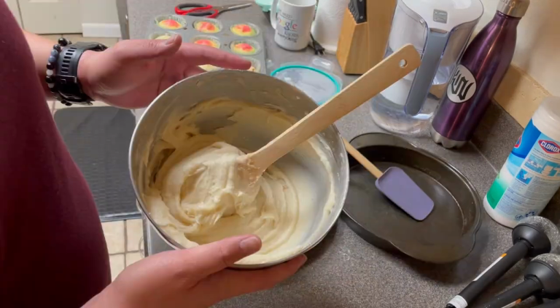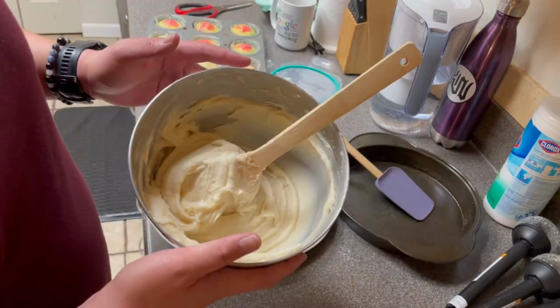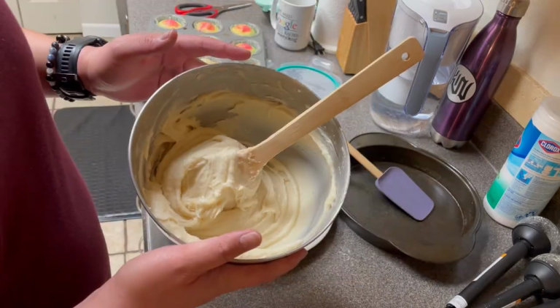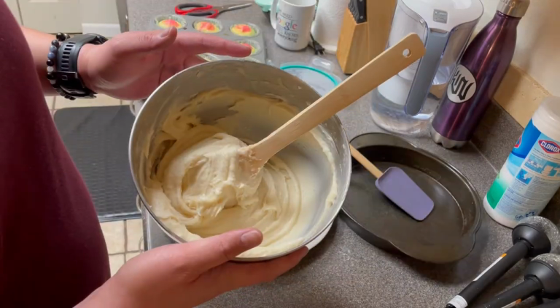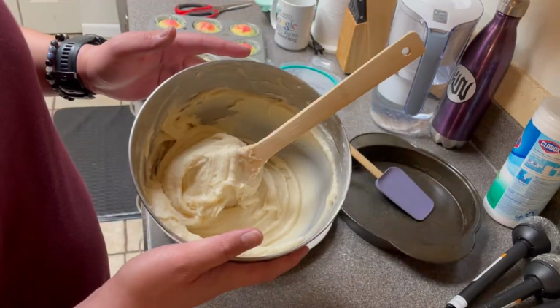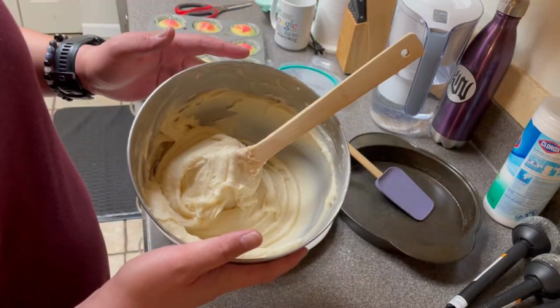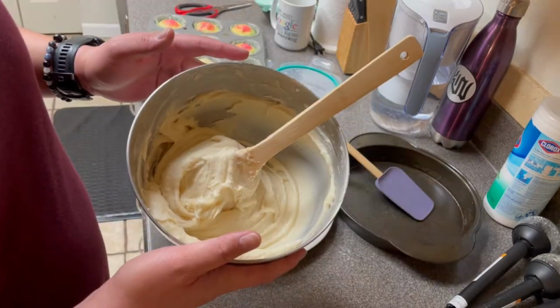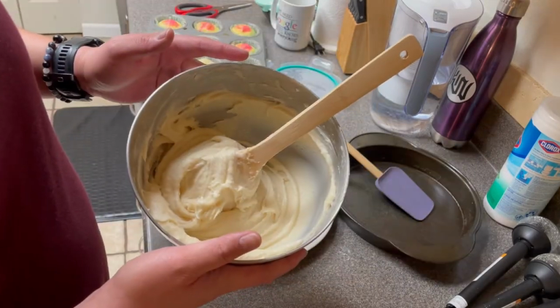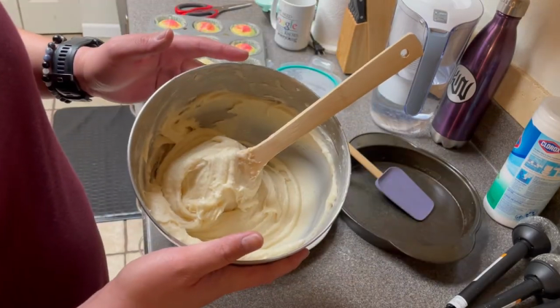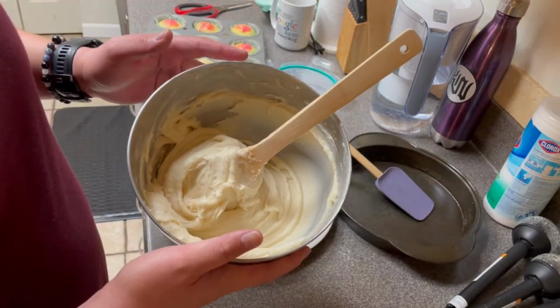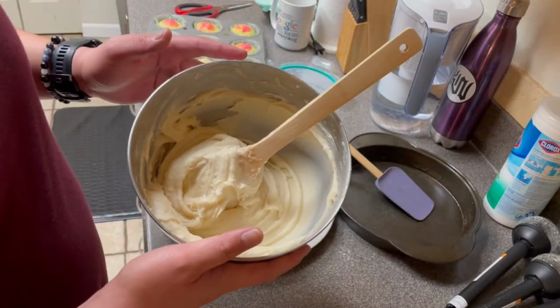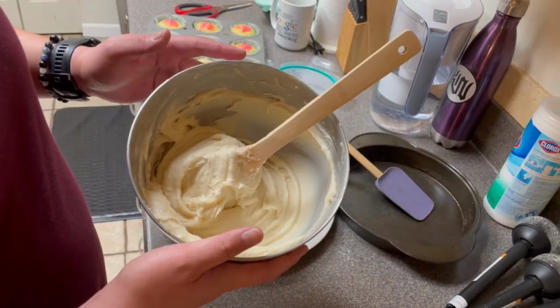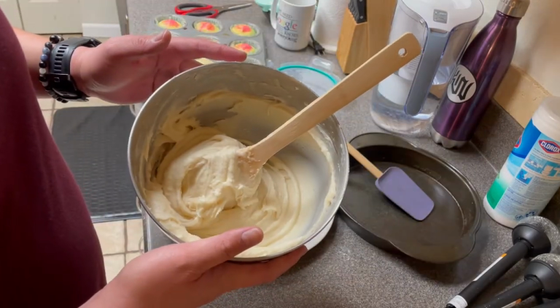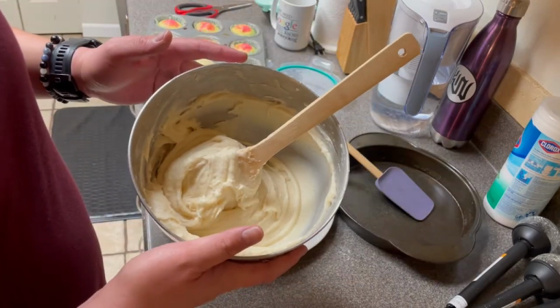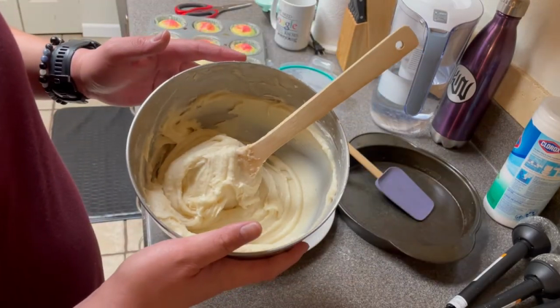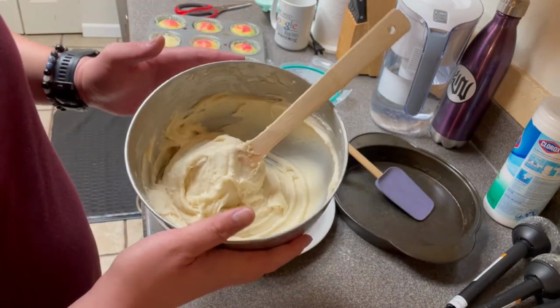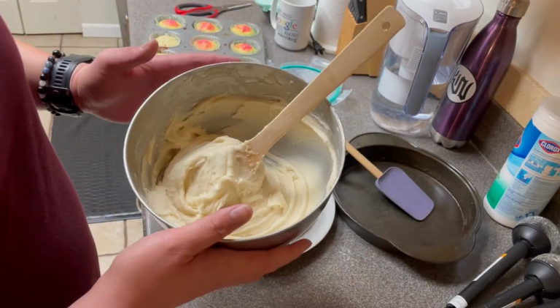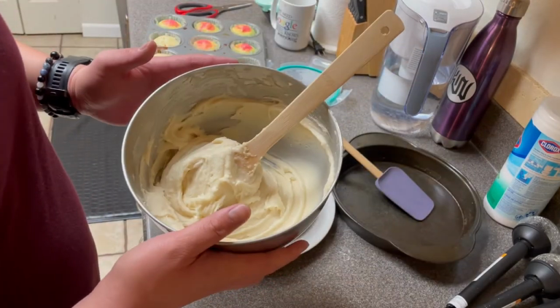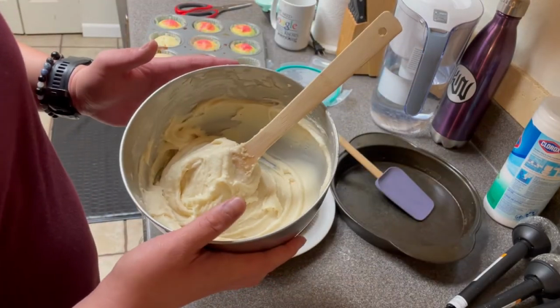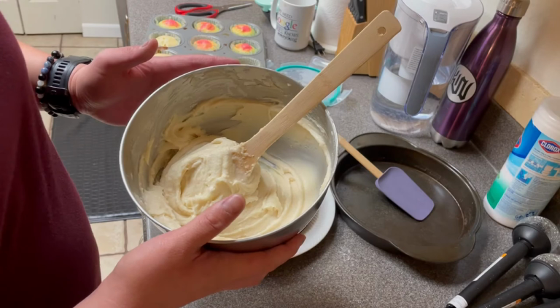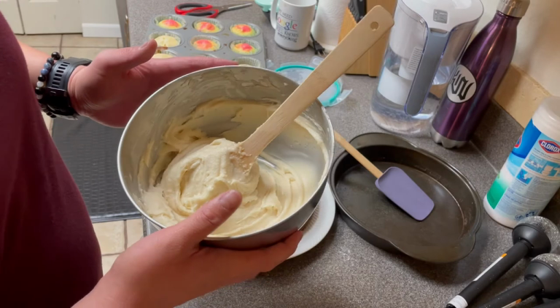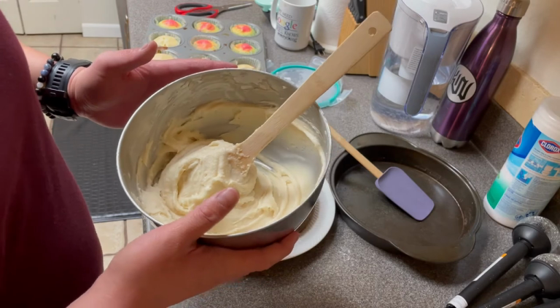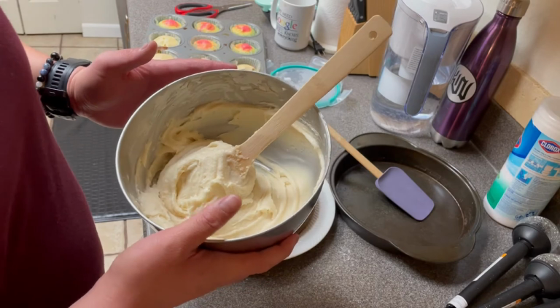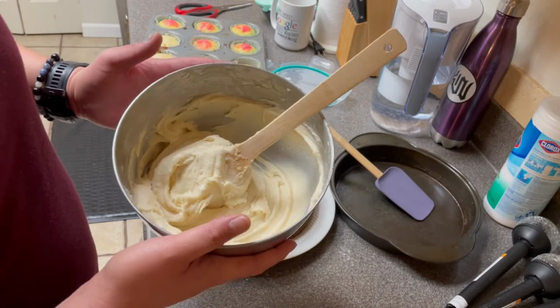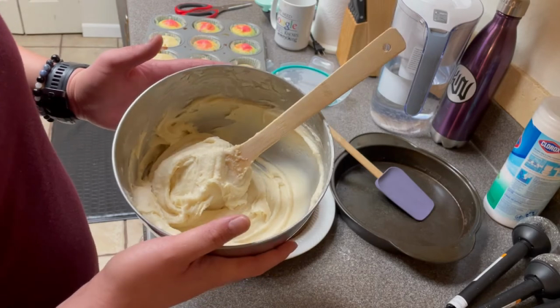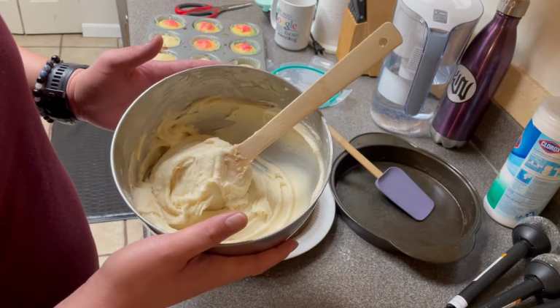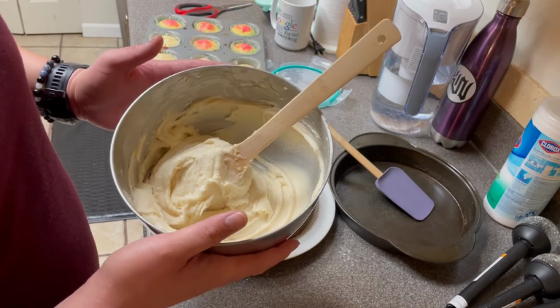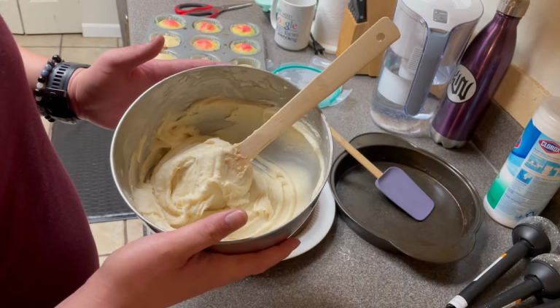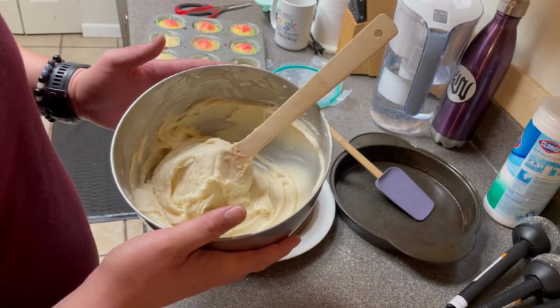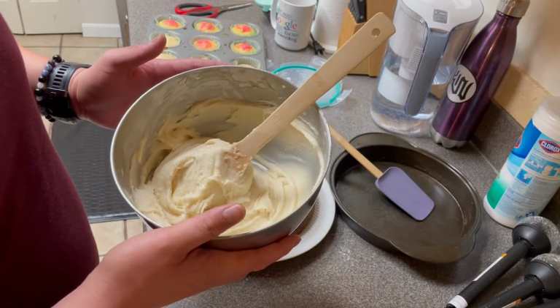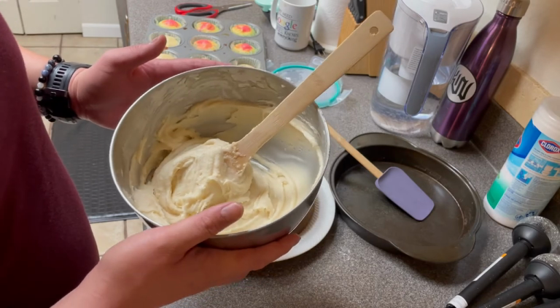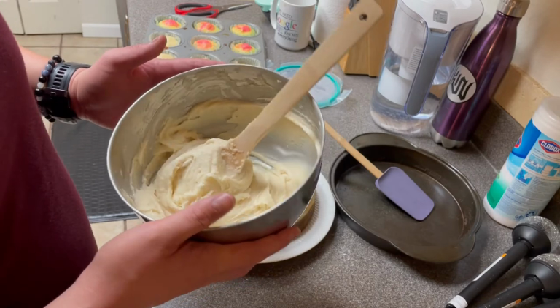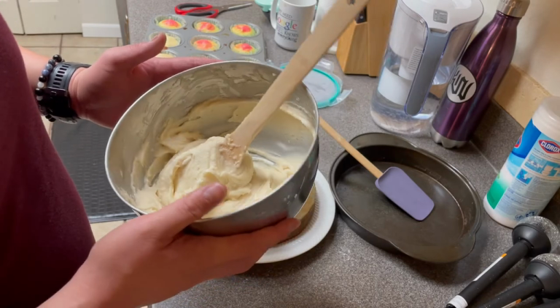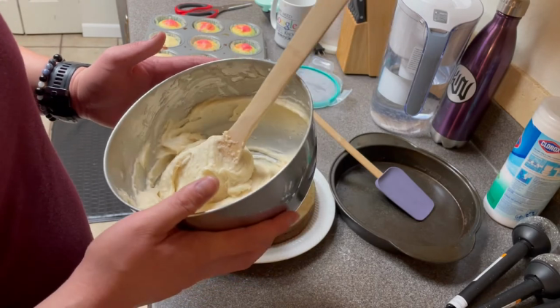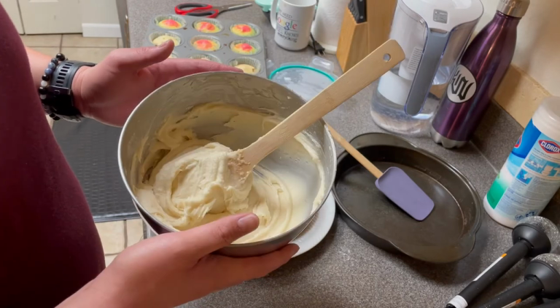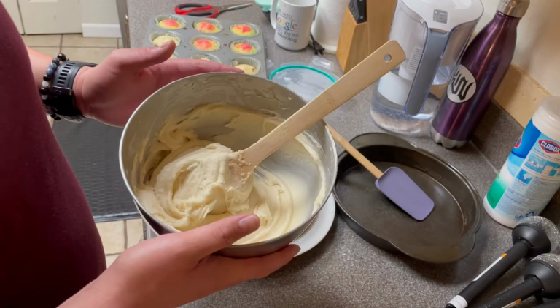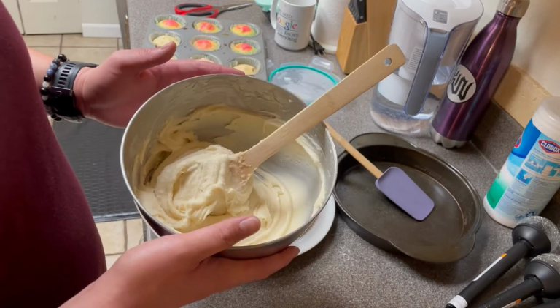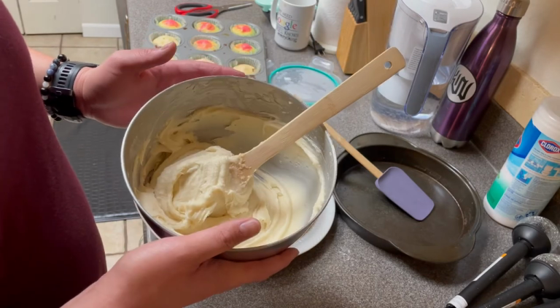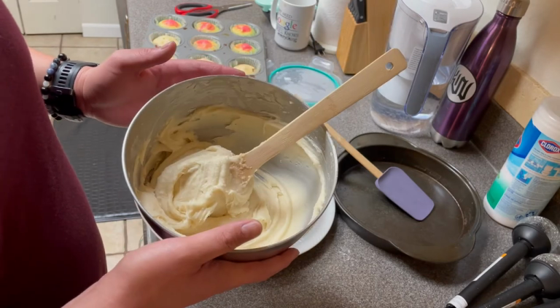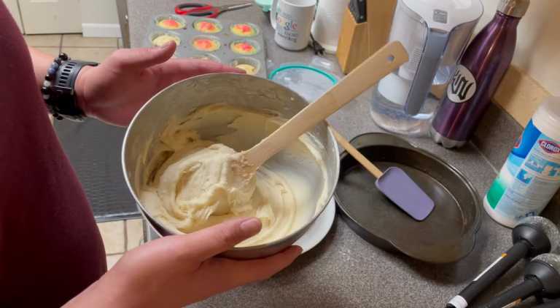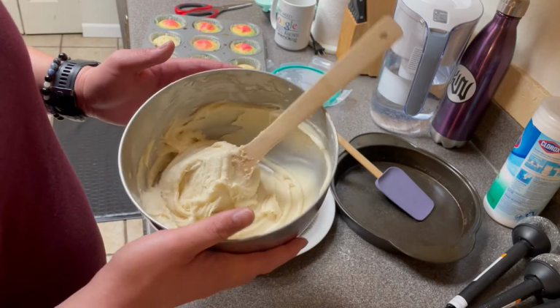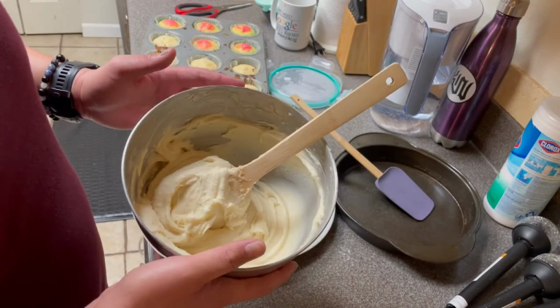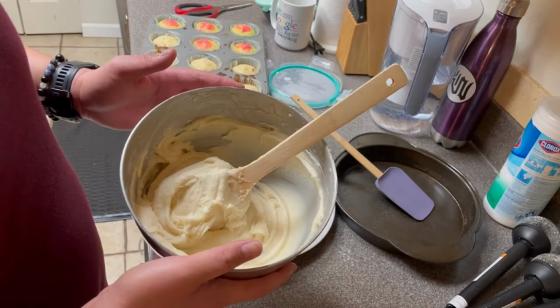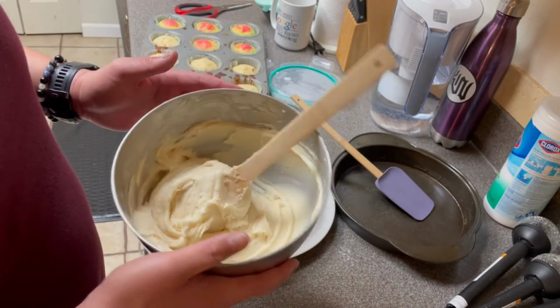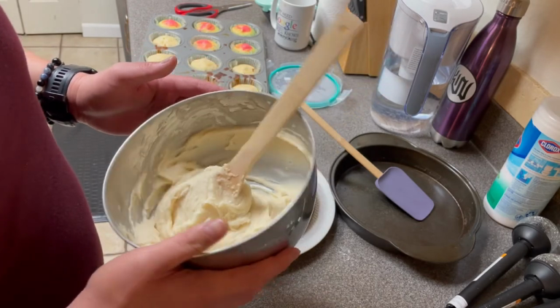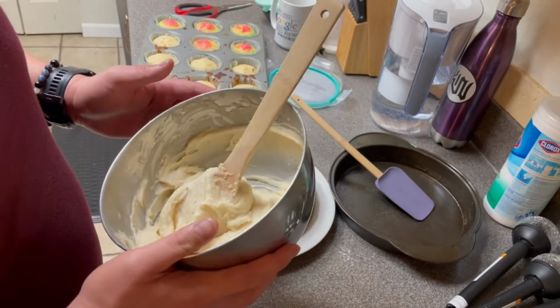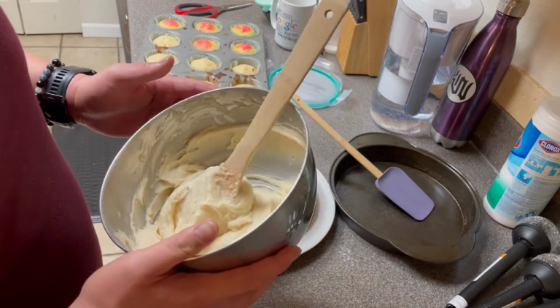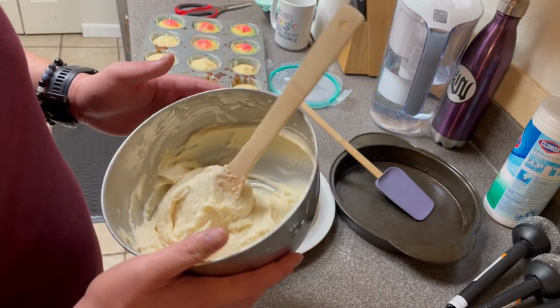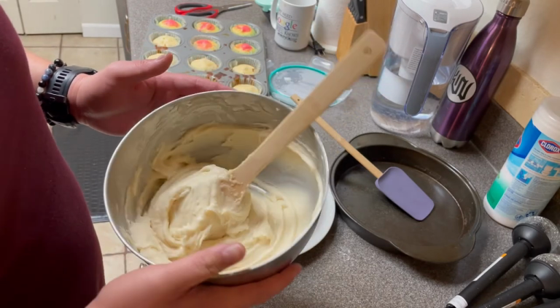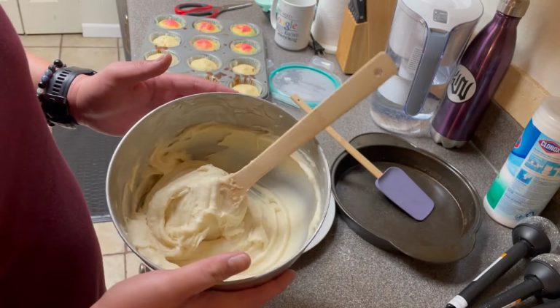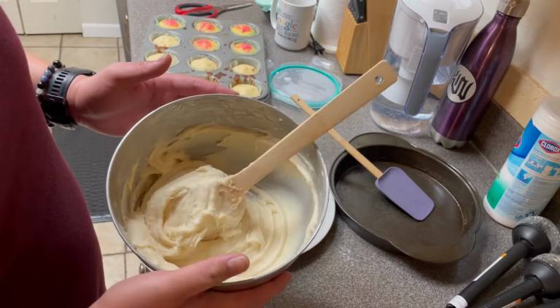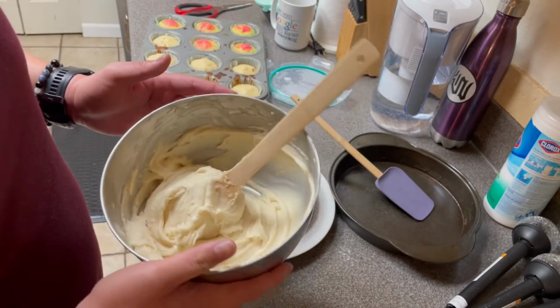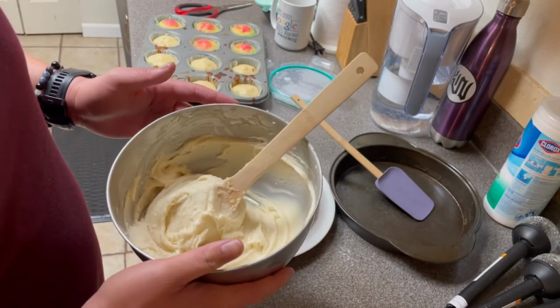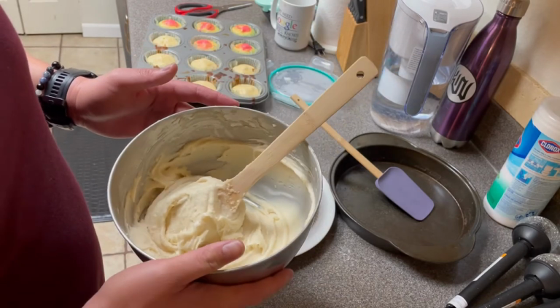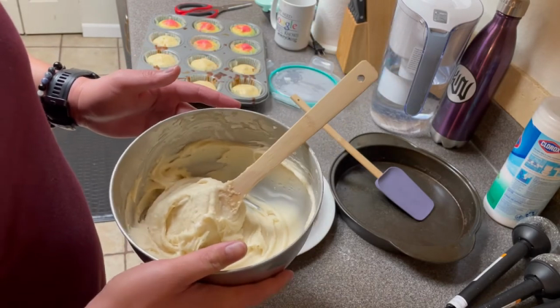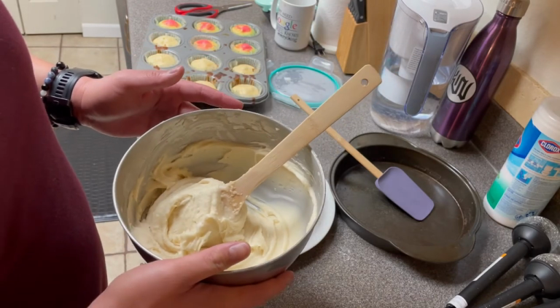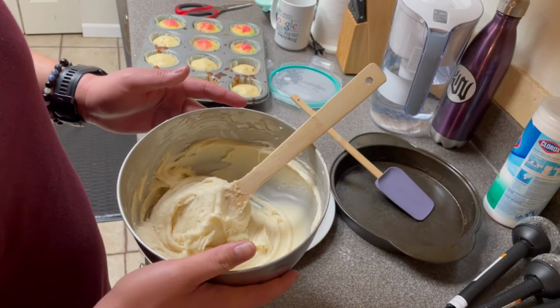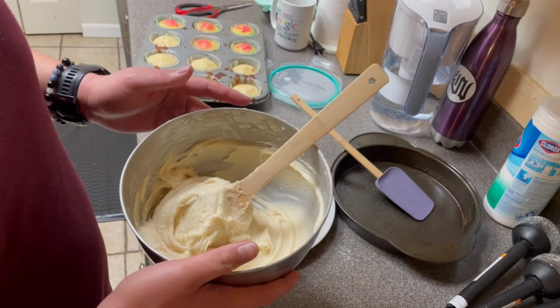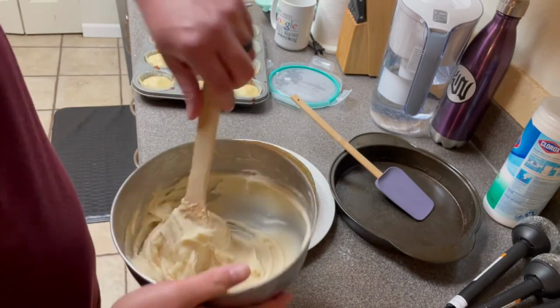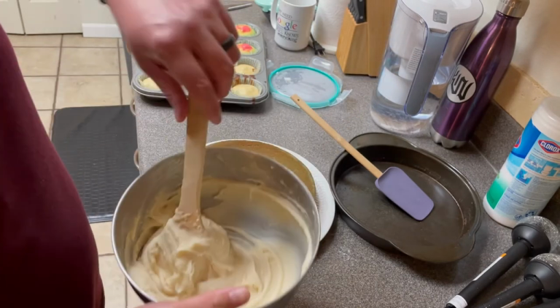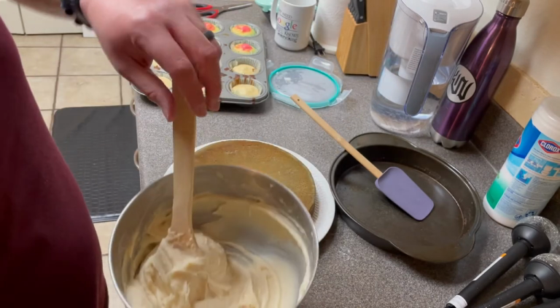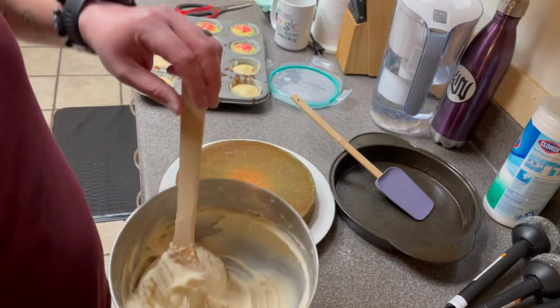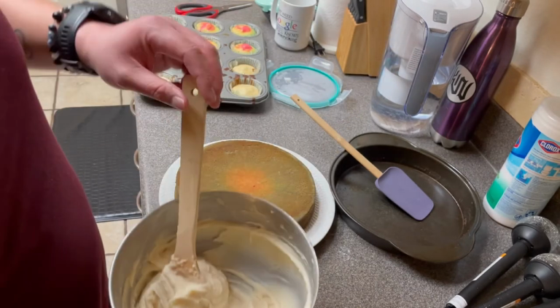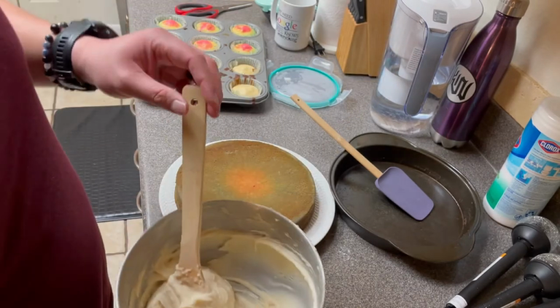This cream cheese frosting: cream cheese, butter, powdered sugar — you know it's a shake. That's all. Tastes good.